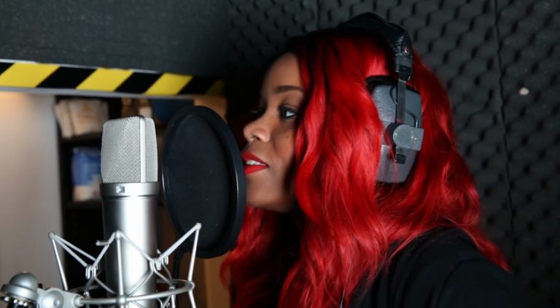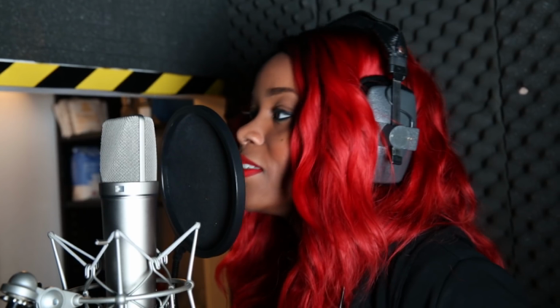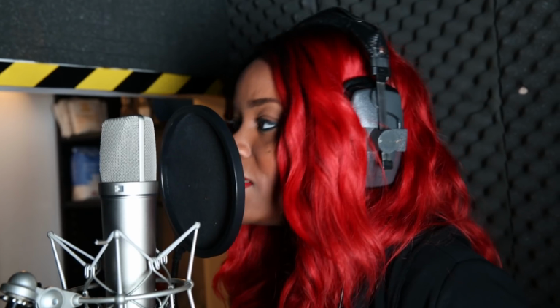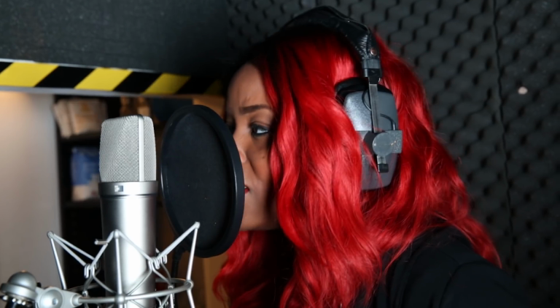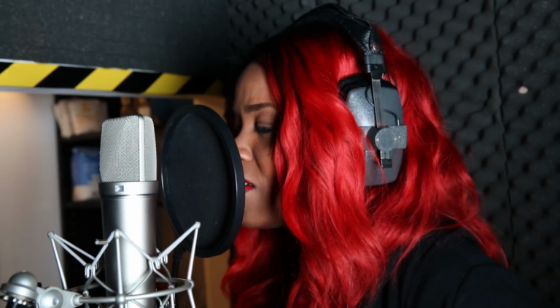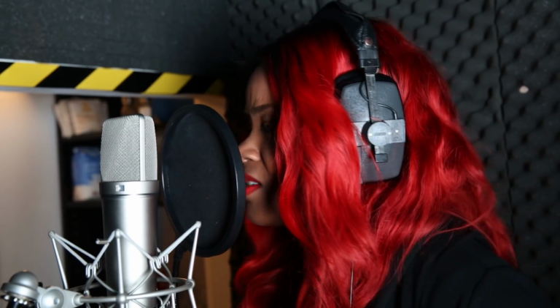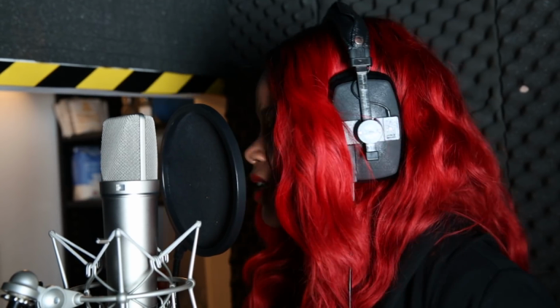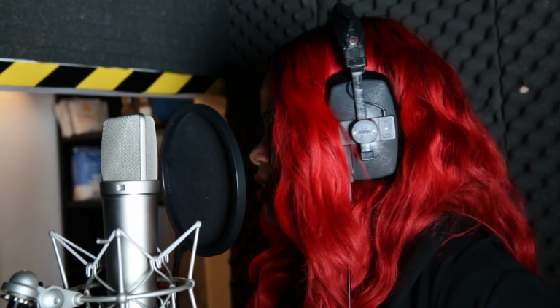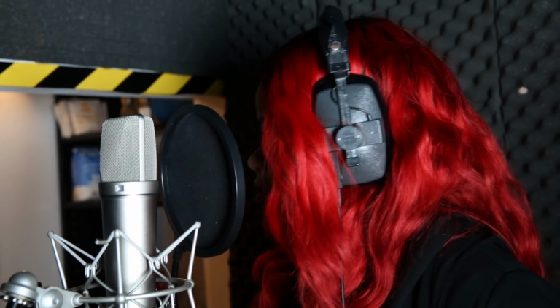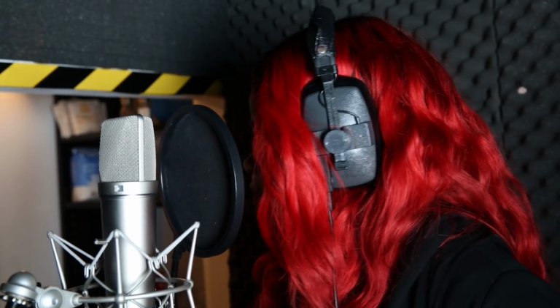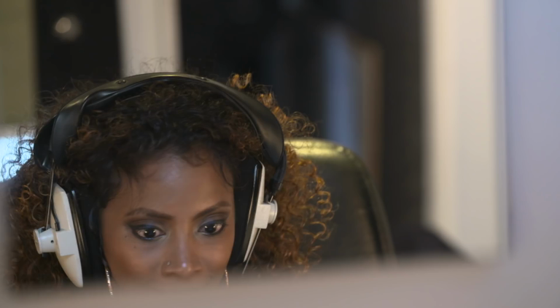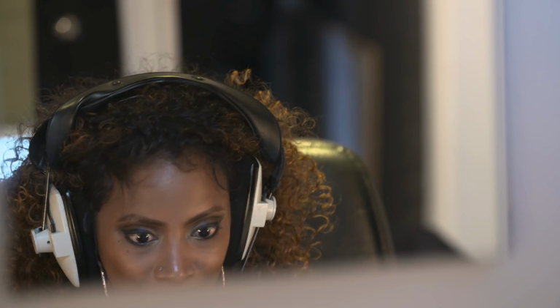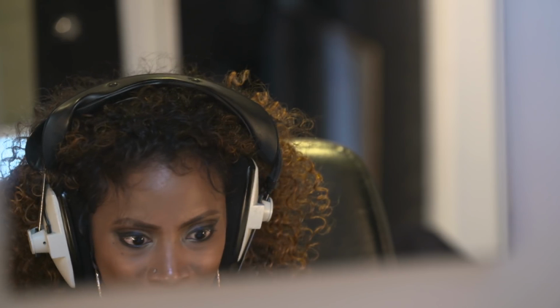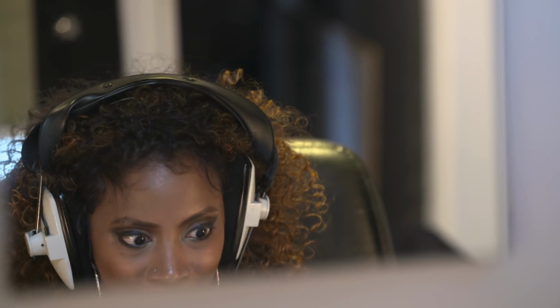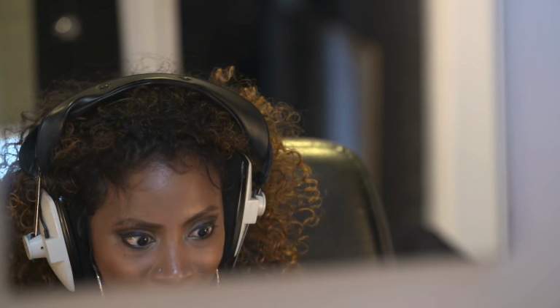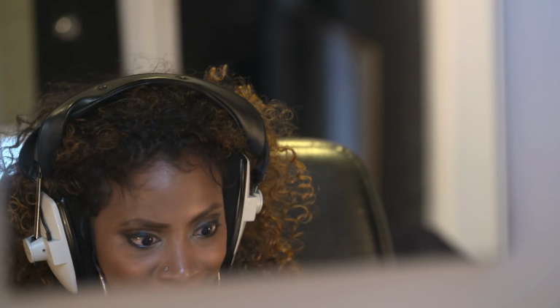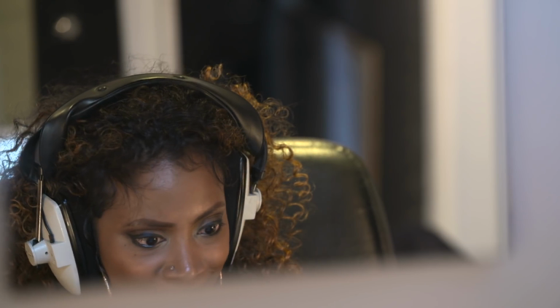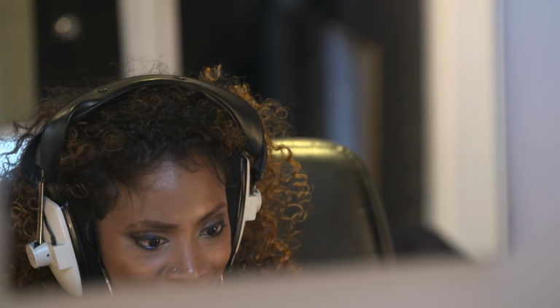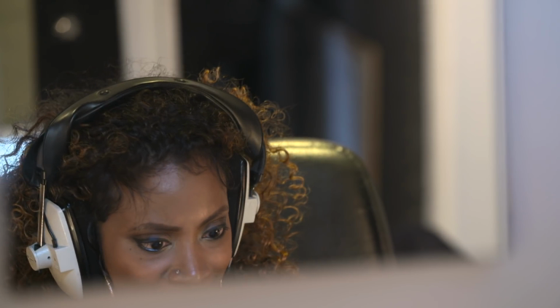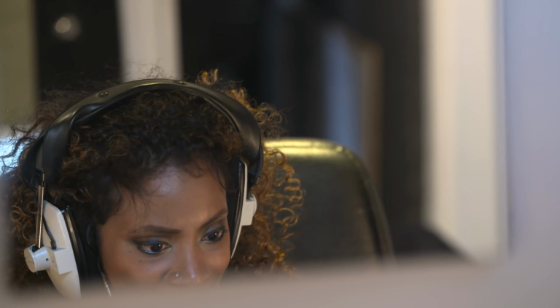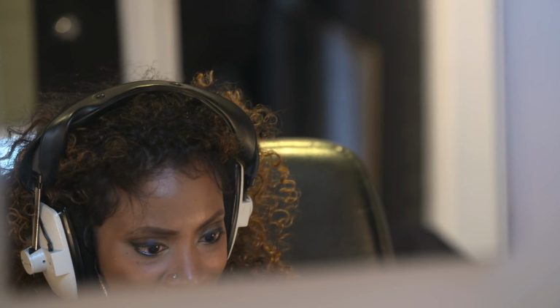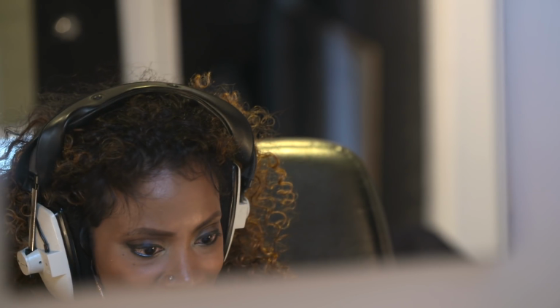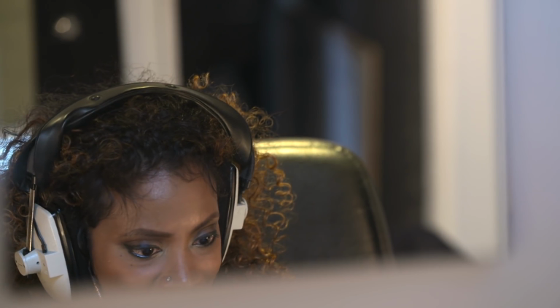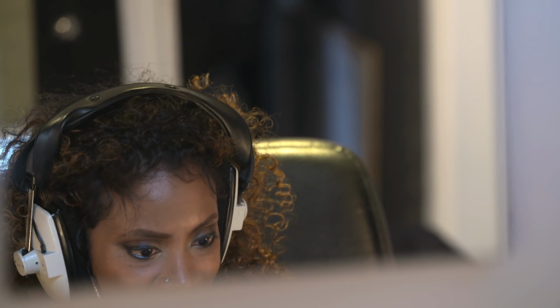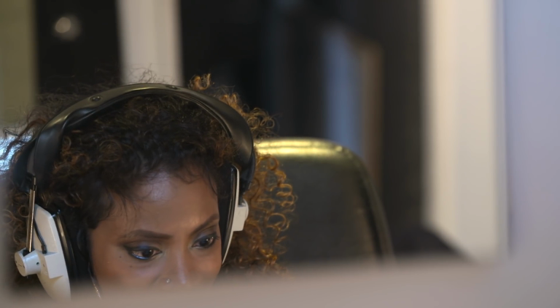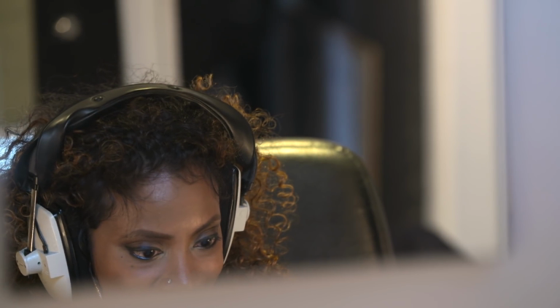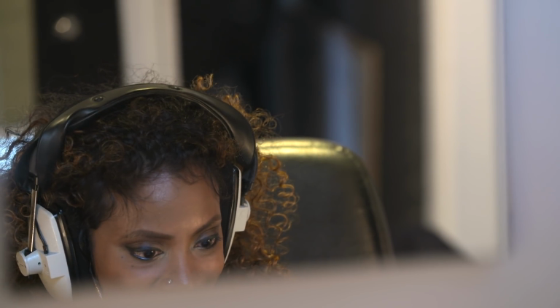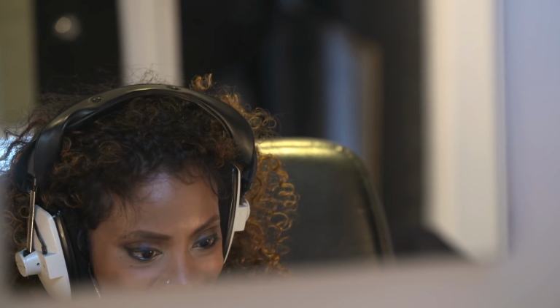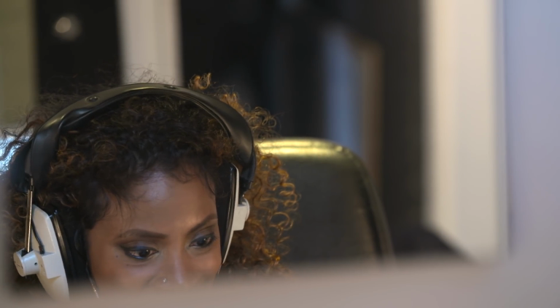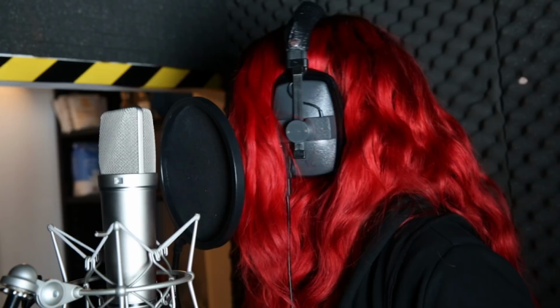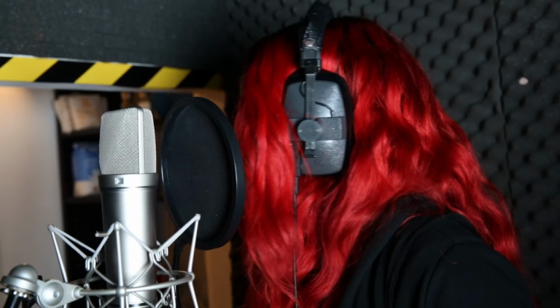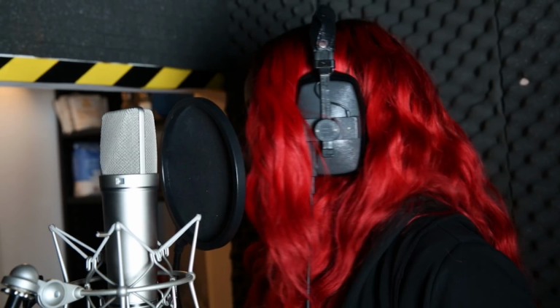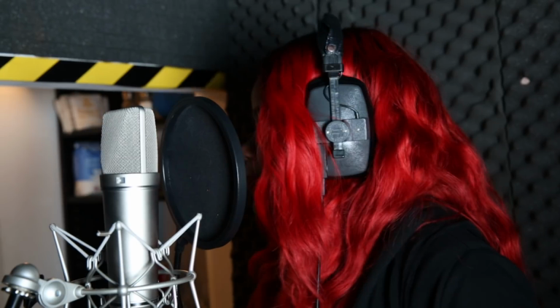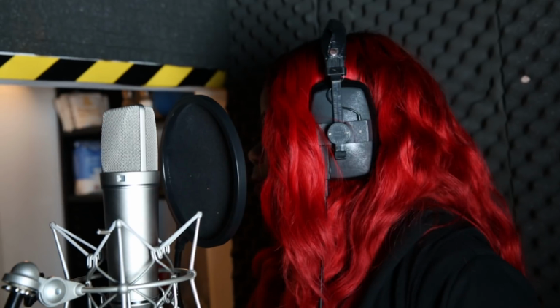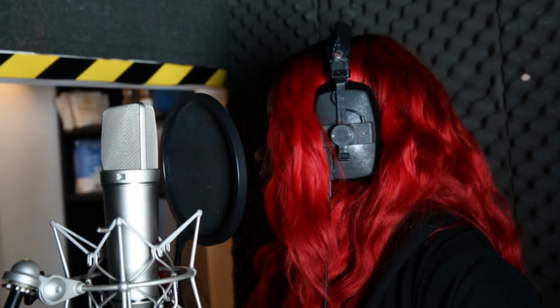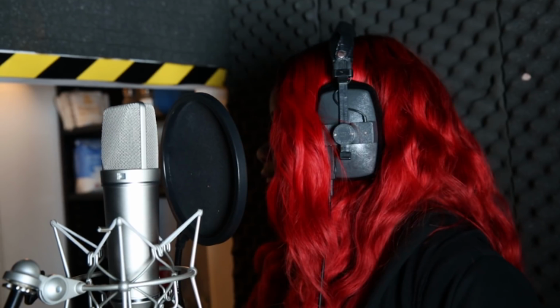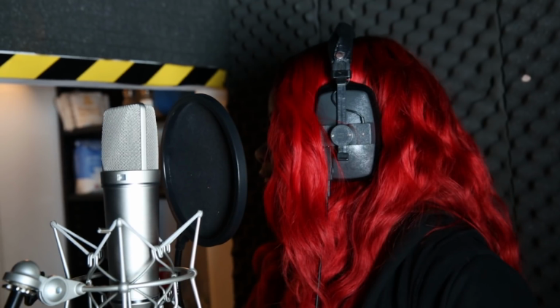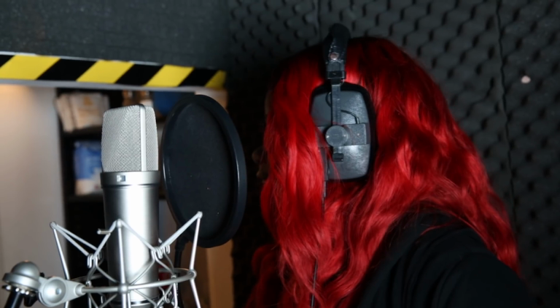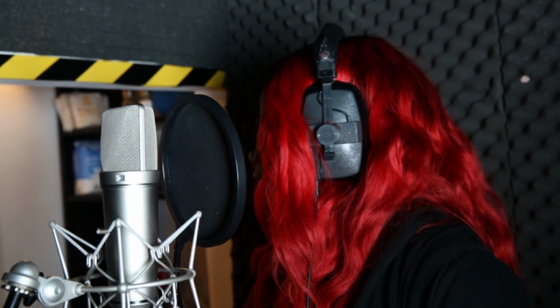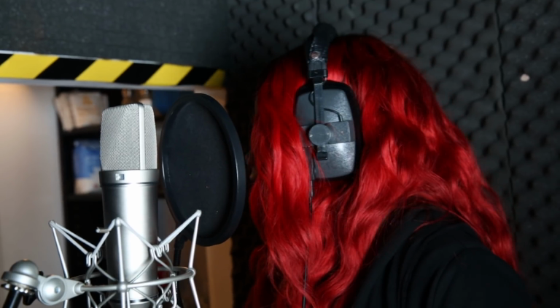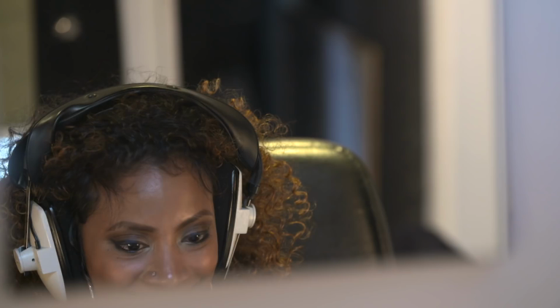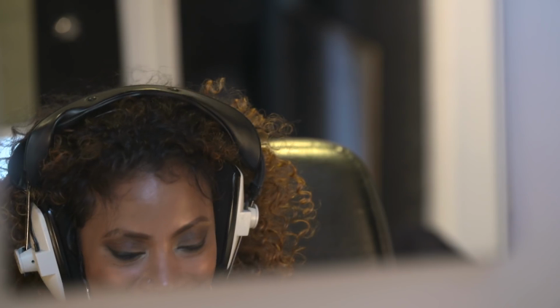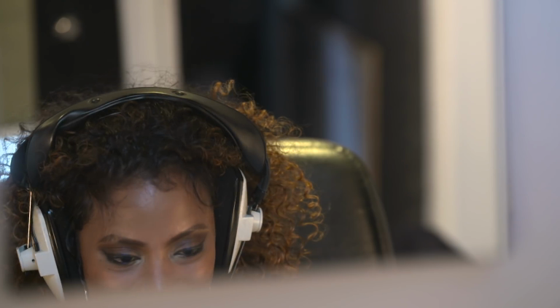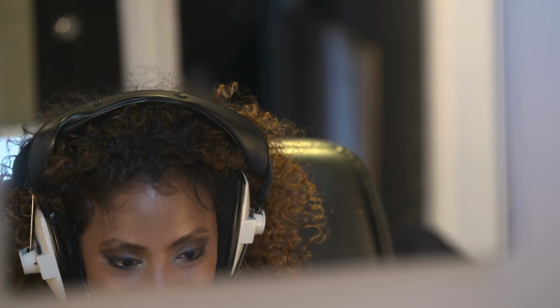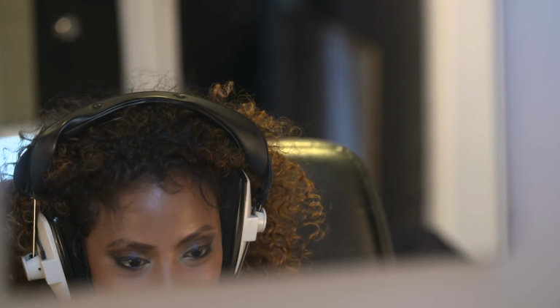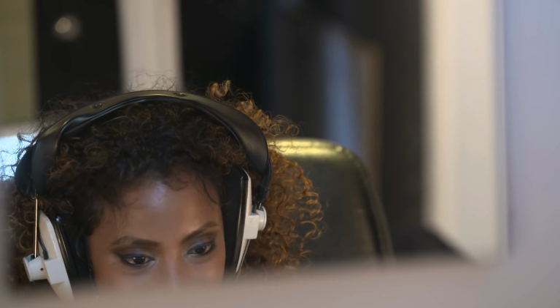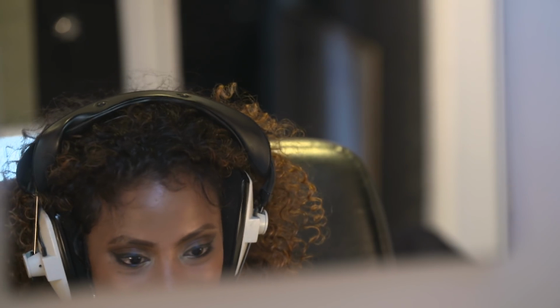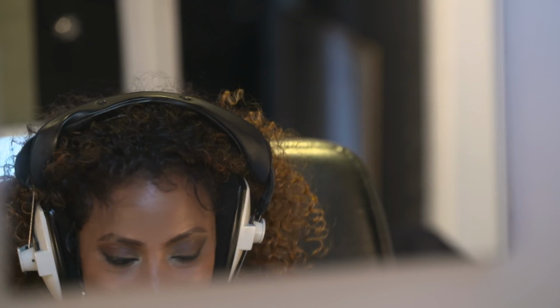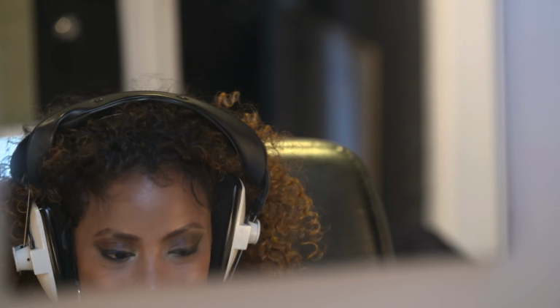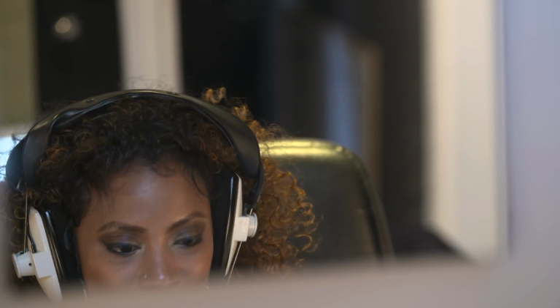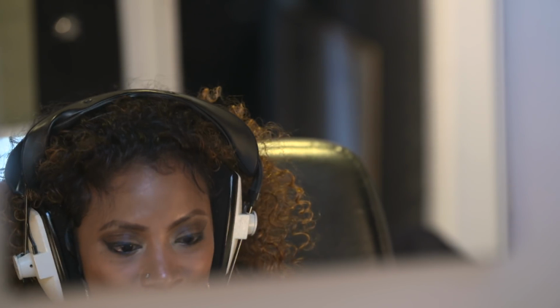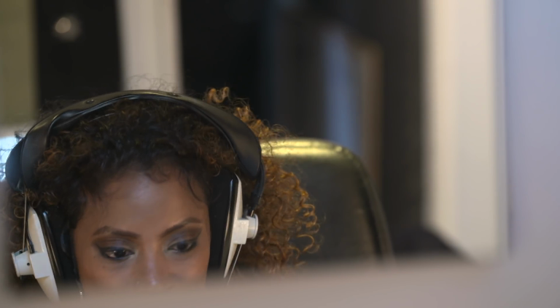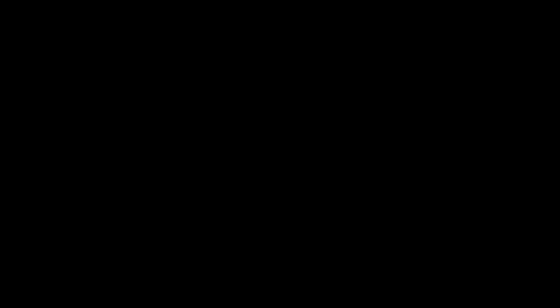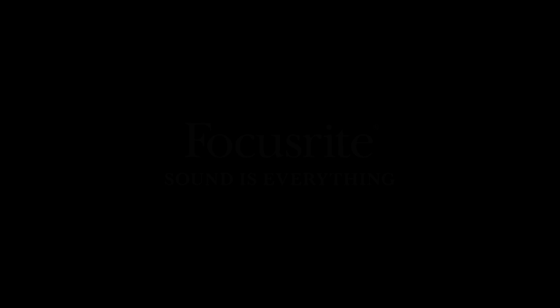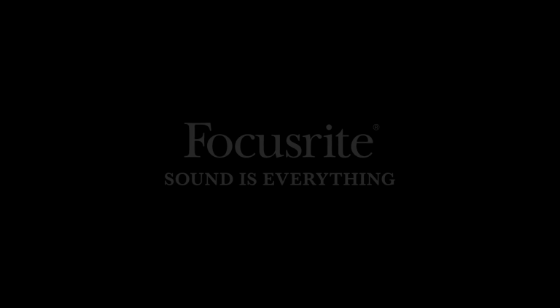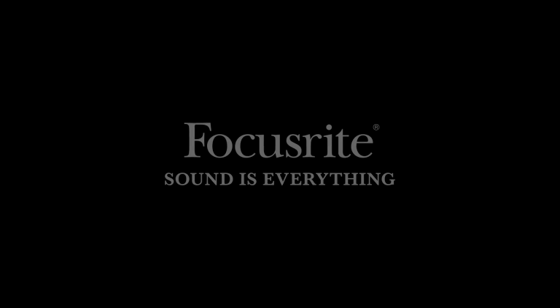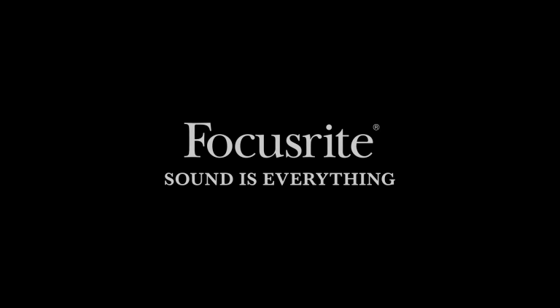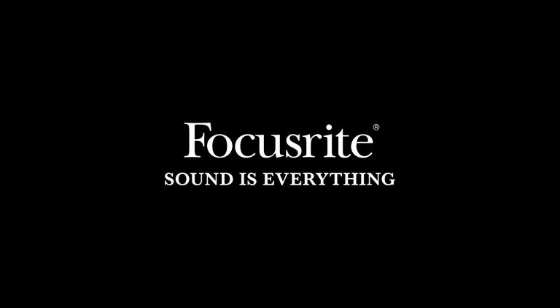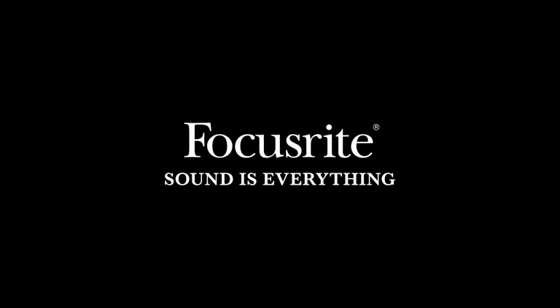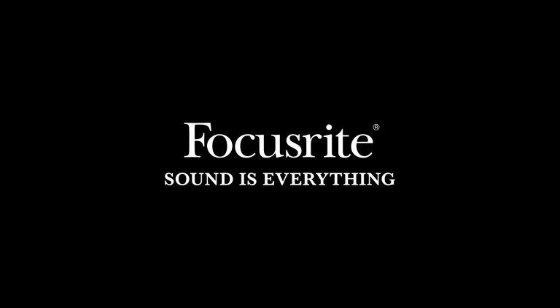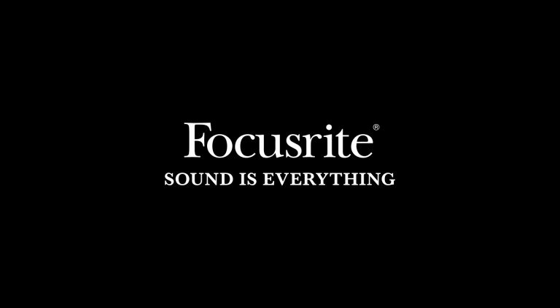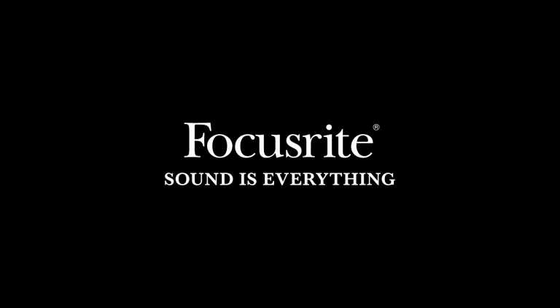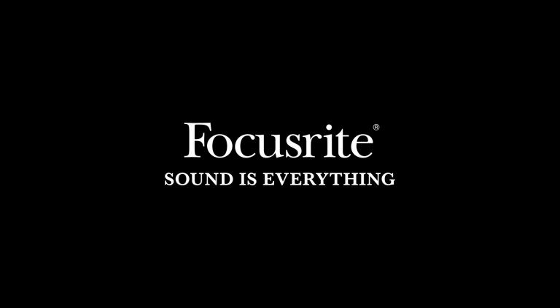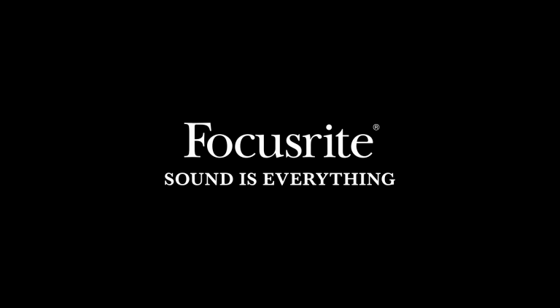That was nice. Wasn't that? What was that then? This is a special Focusrite secret.